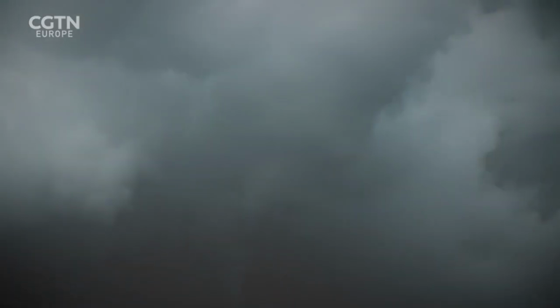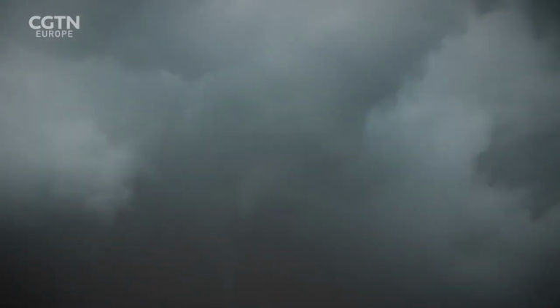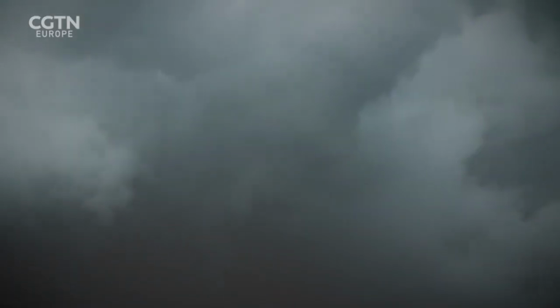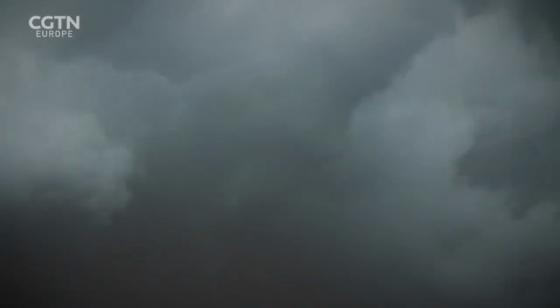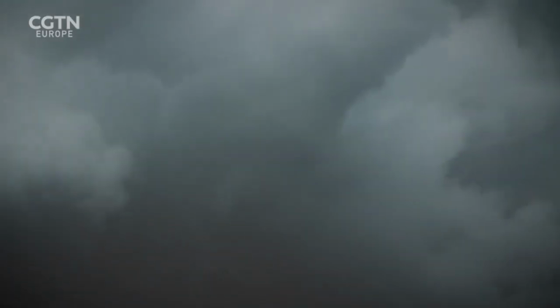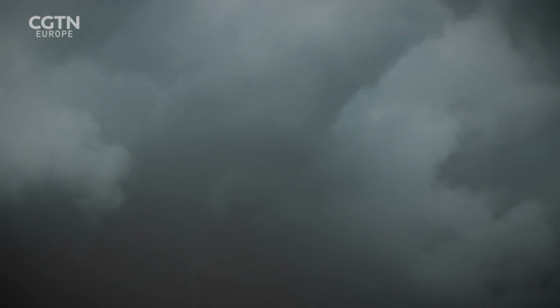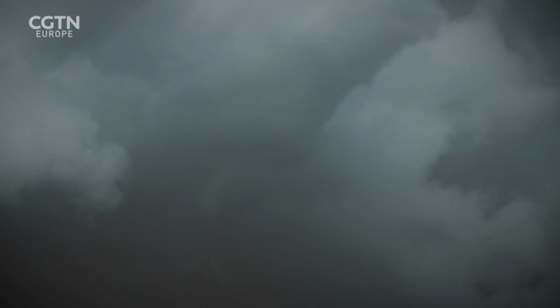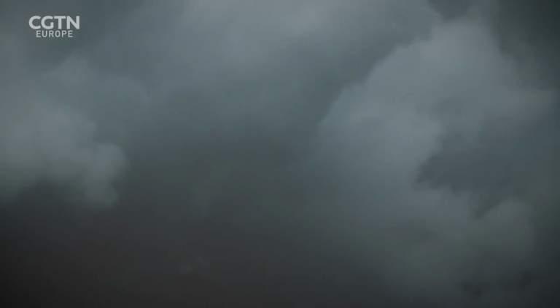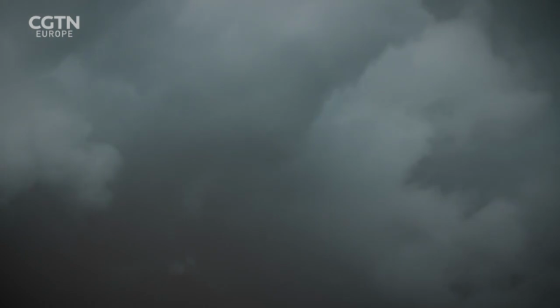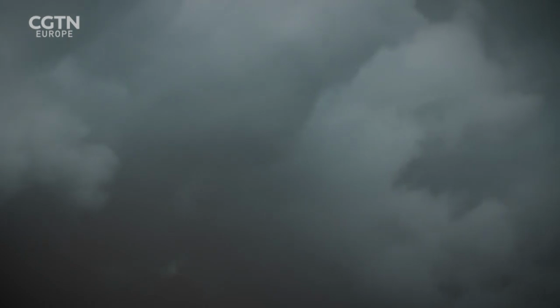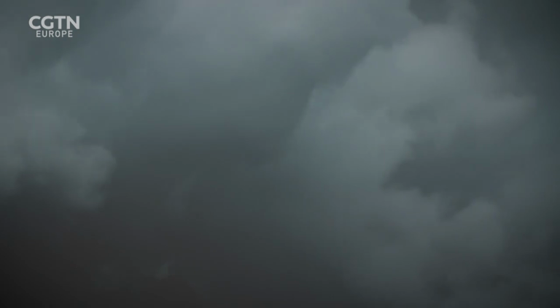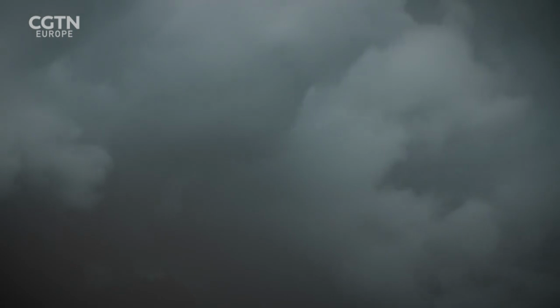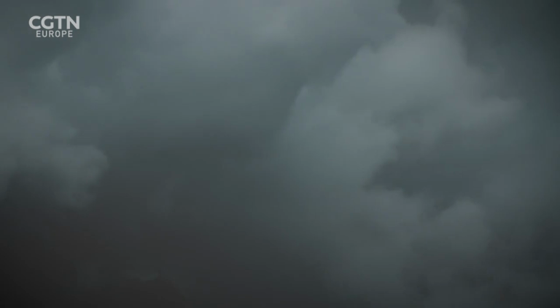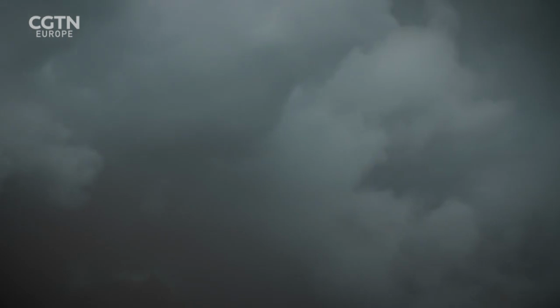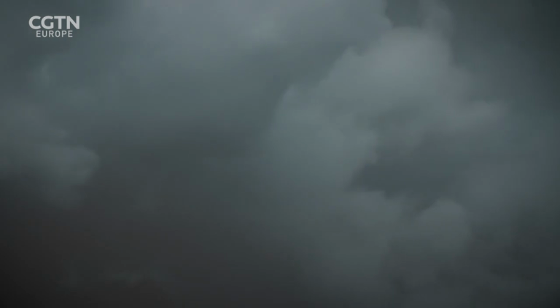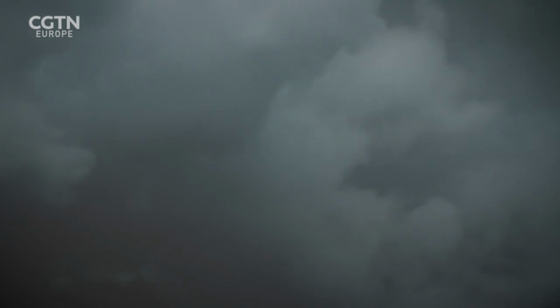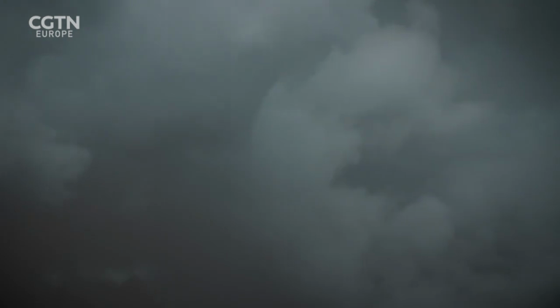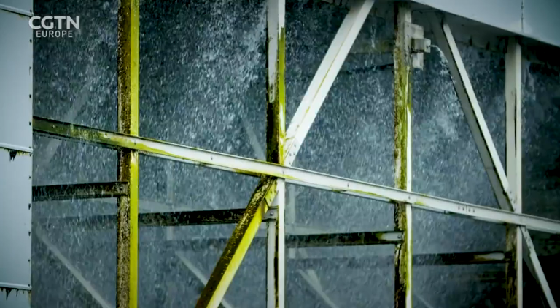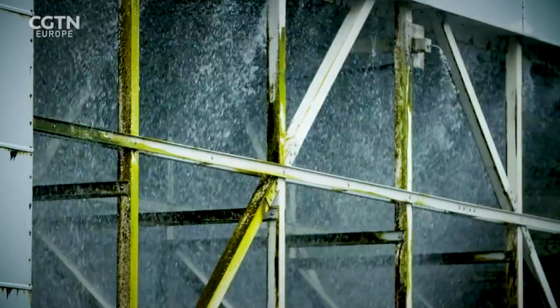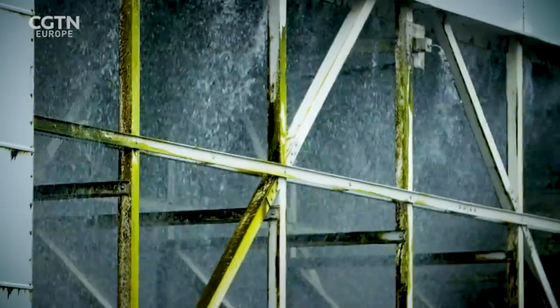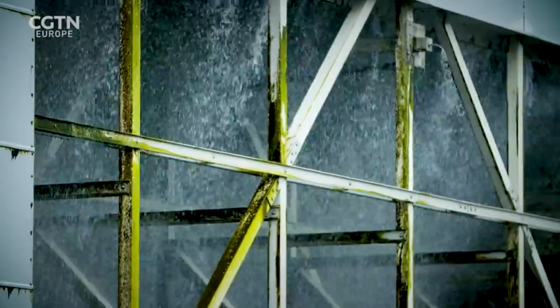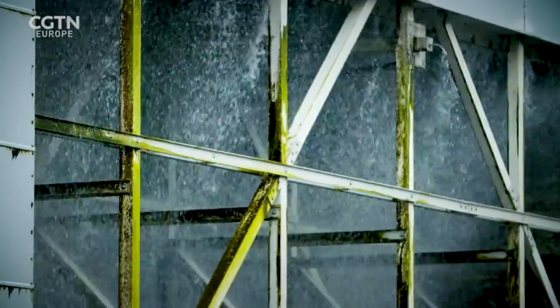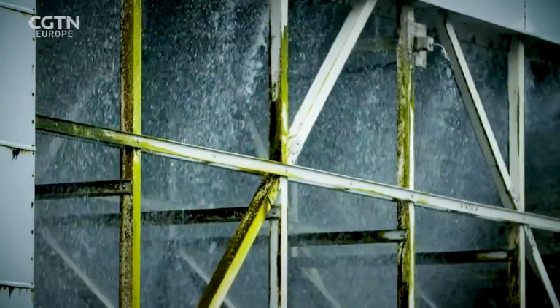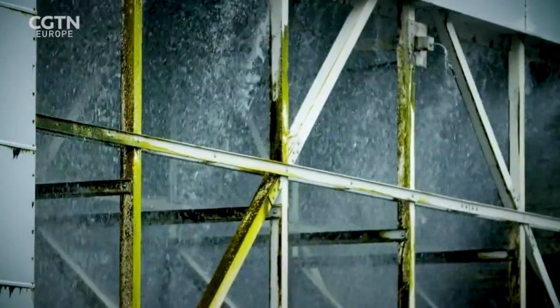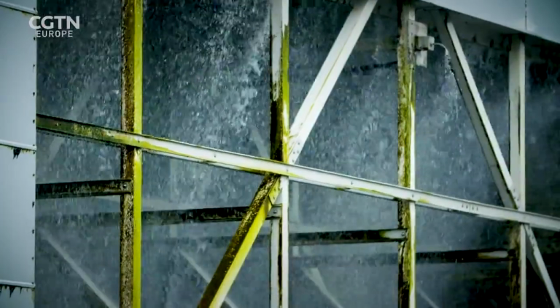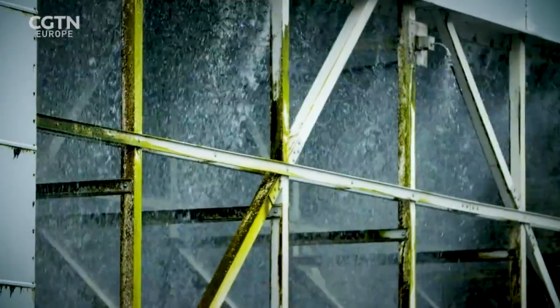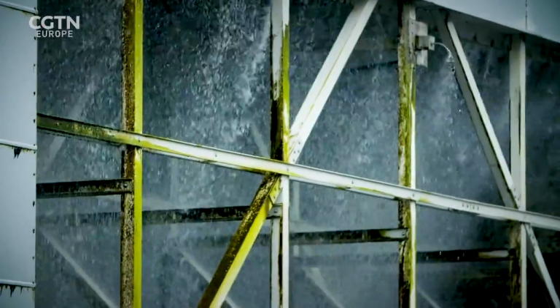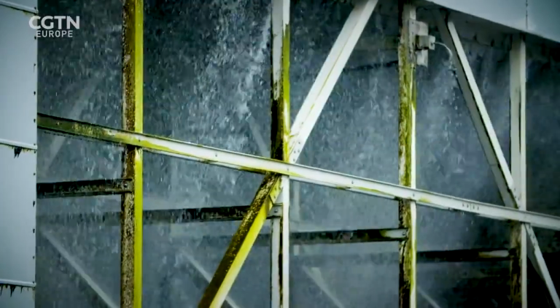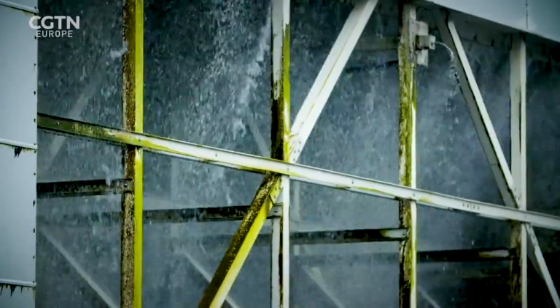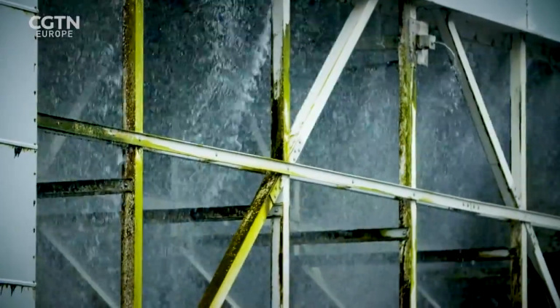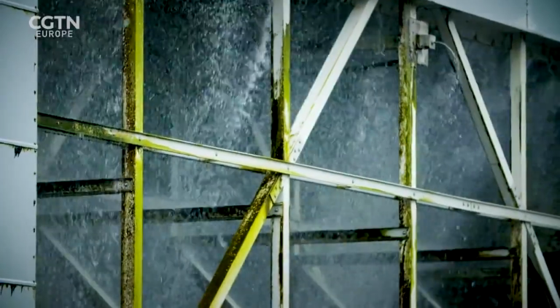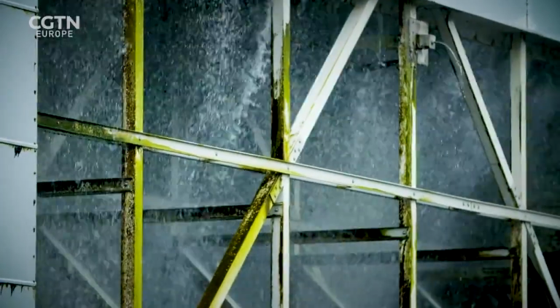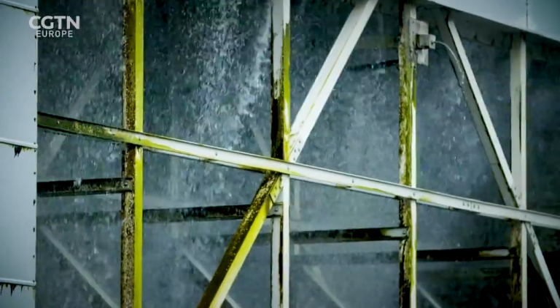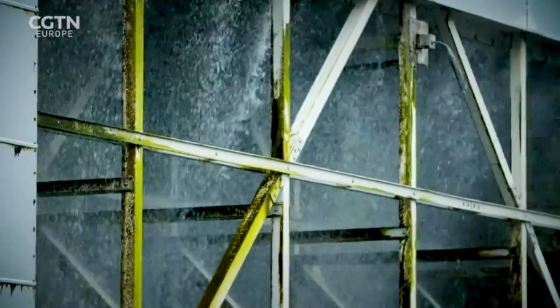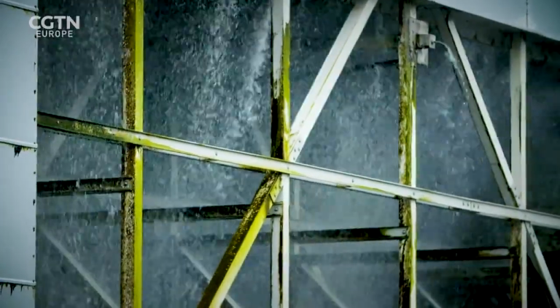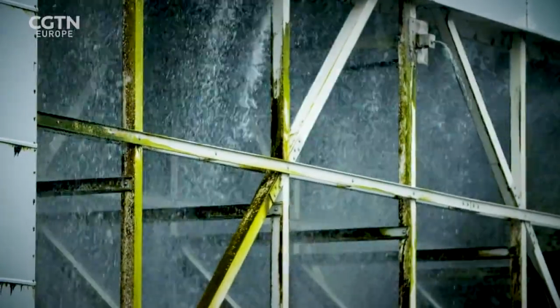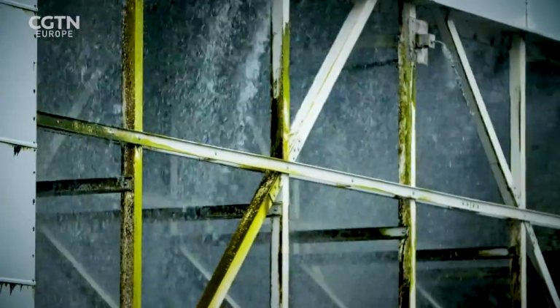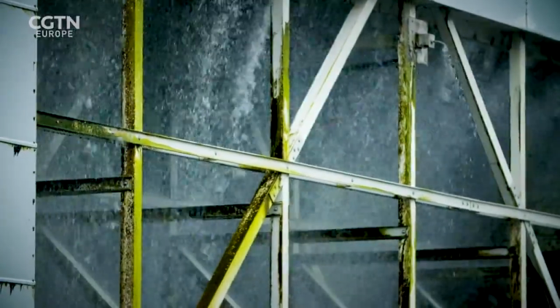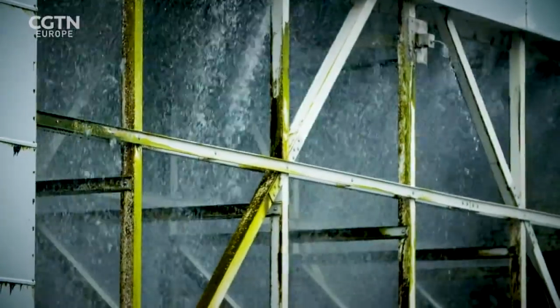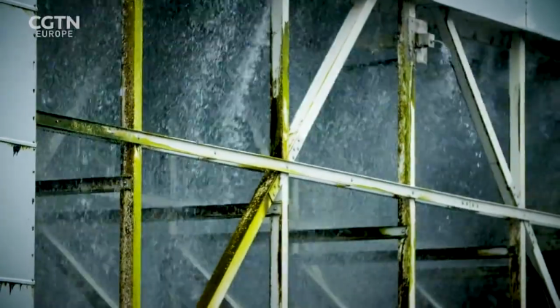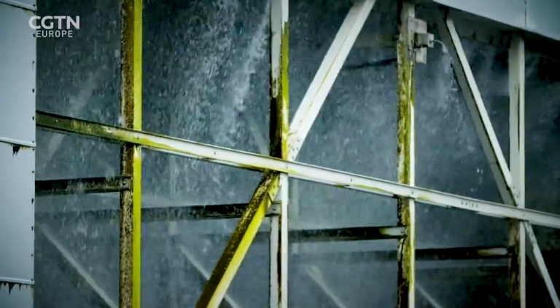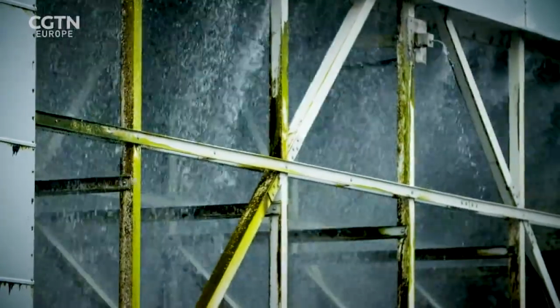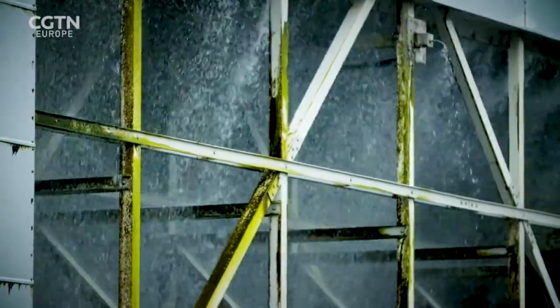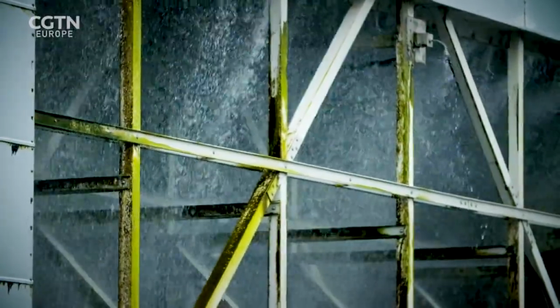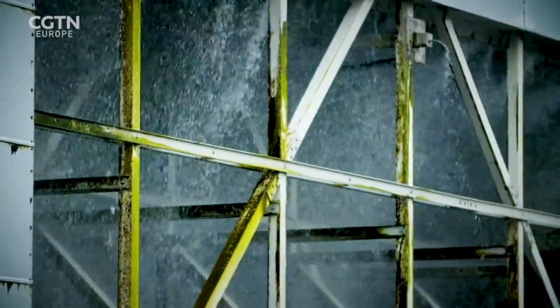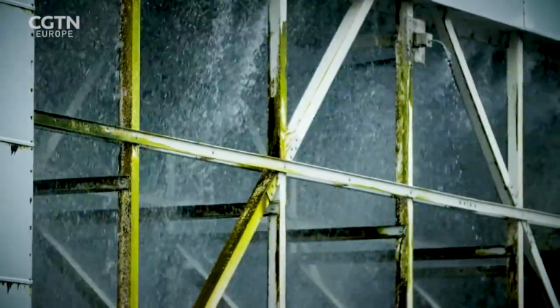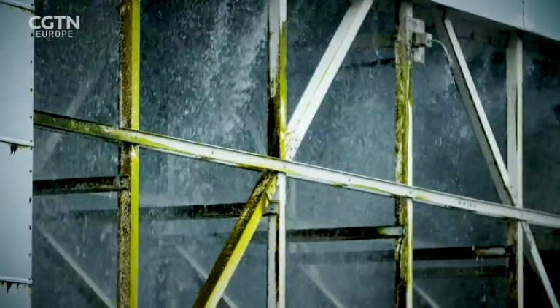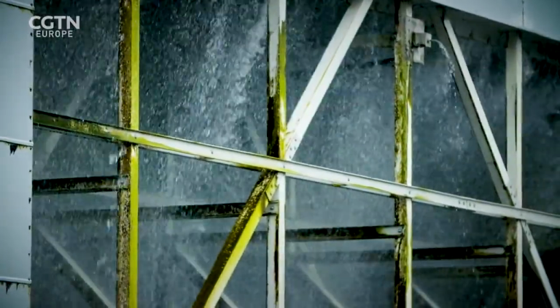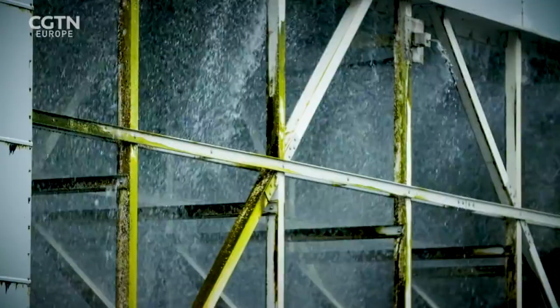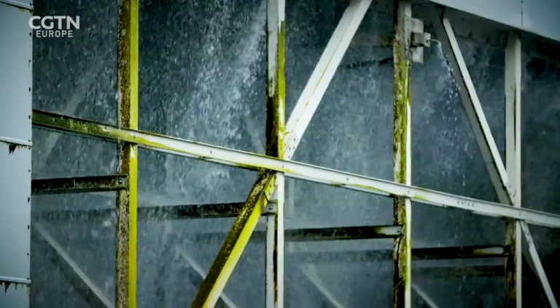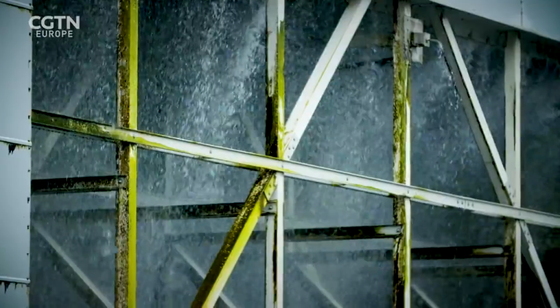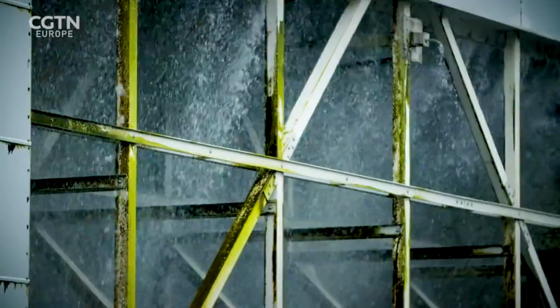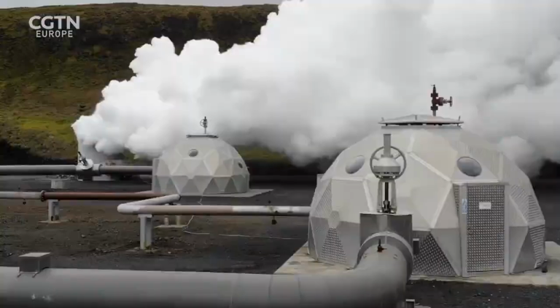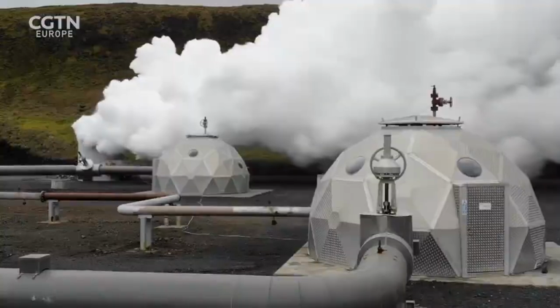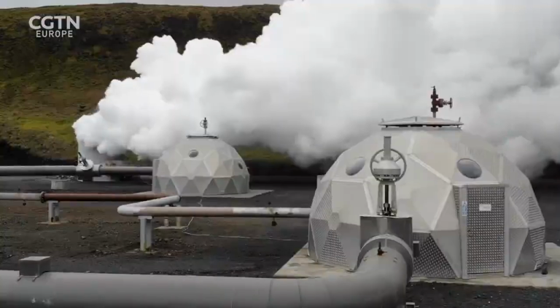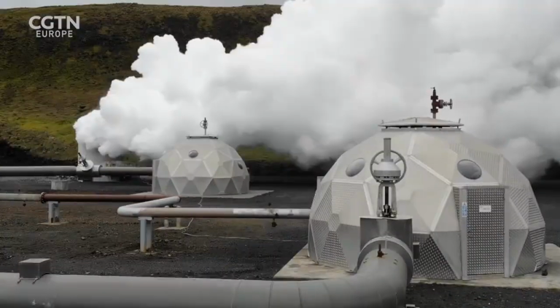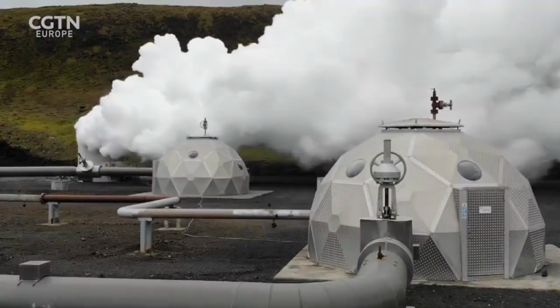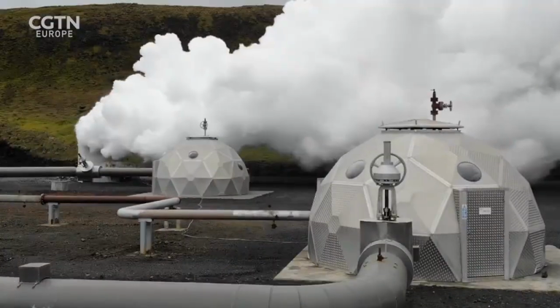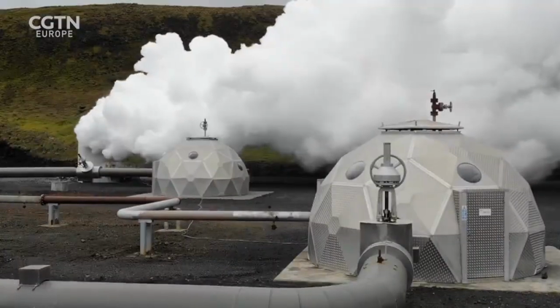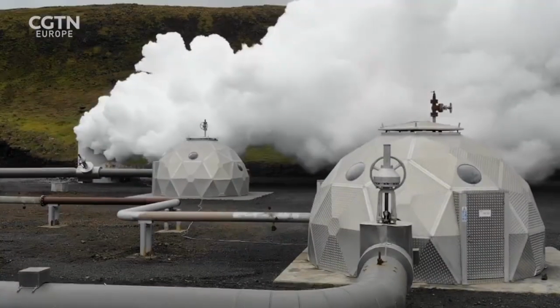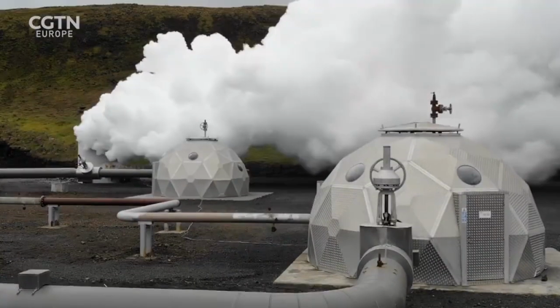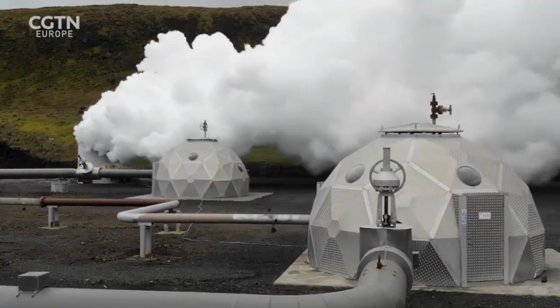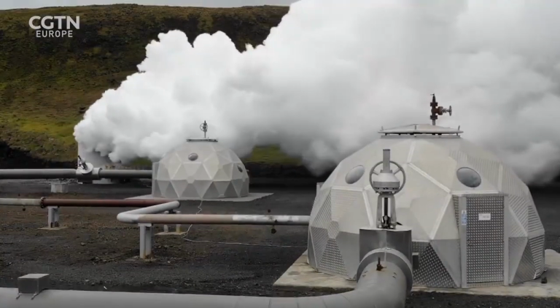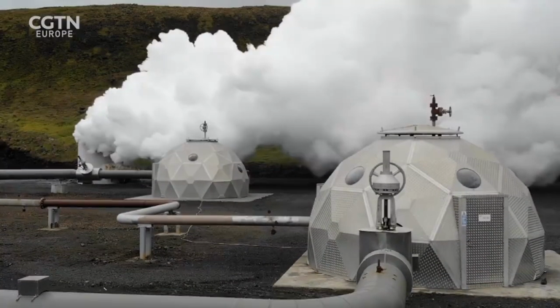One disadvantage is the amount of water needed for the process — it takes around 25 tonnes of water to convert one tonne of CO2.